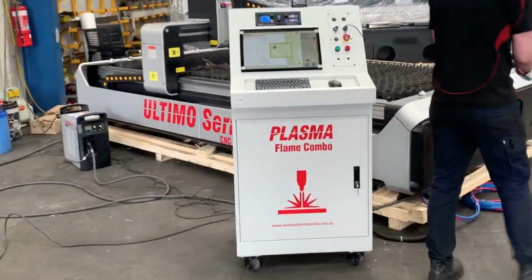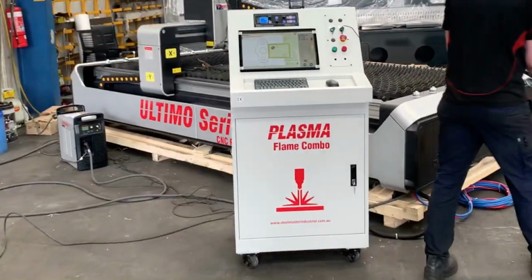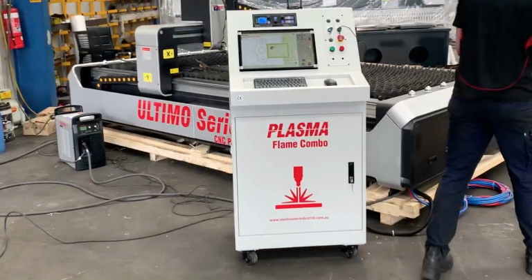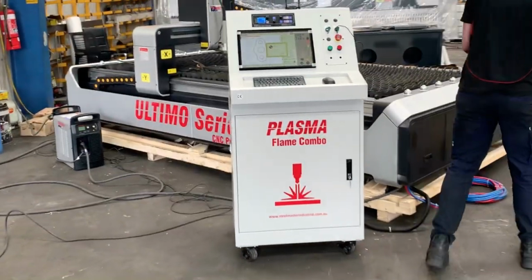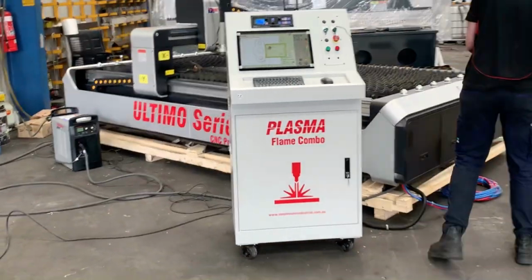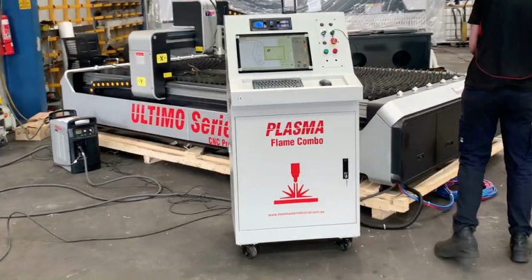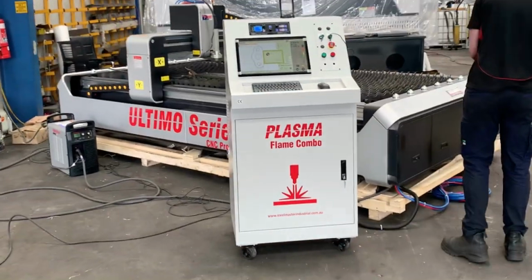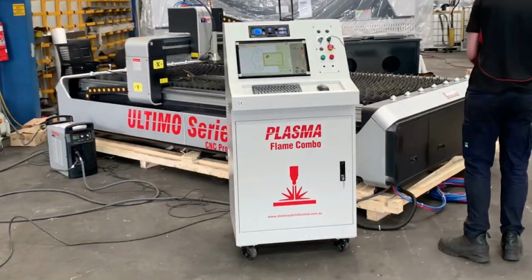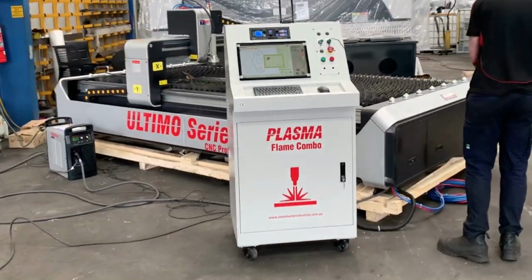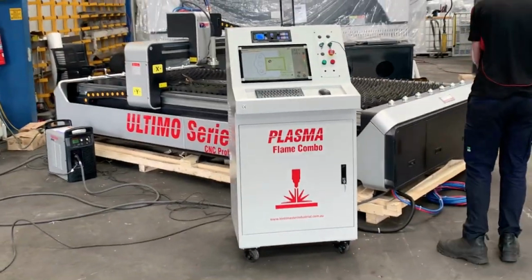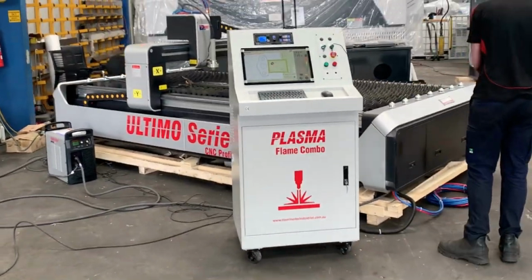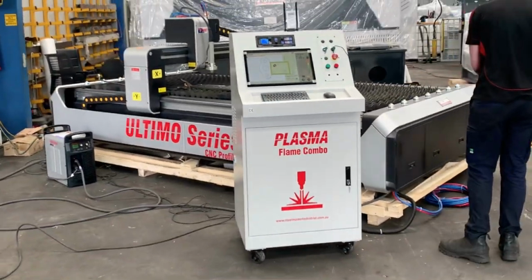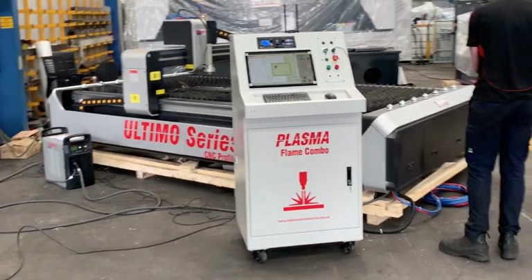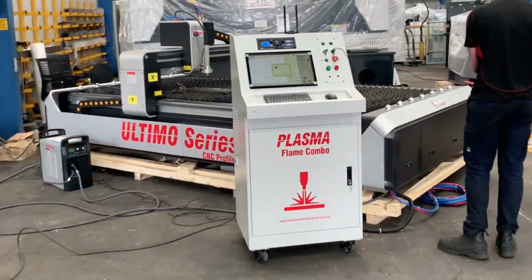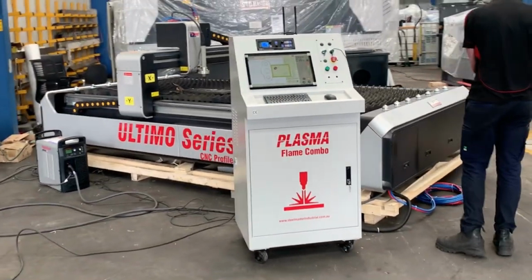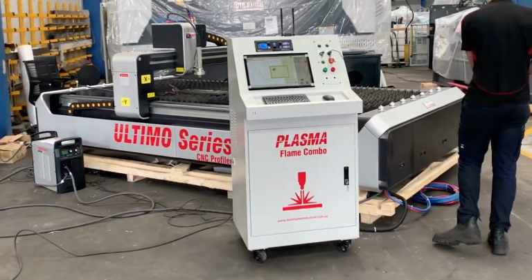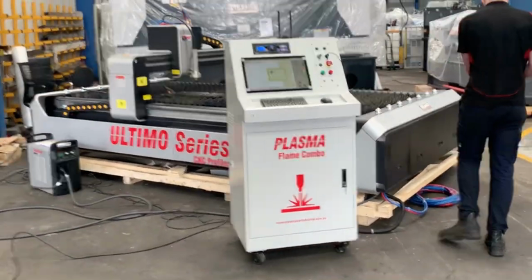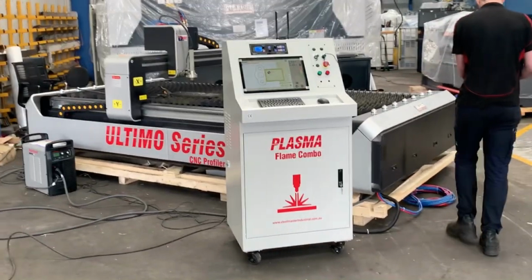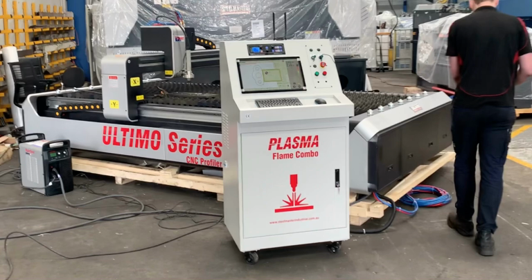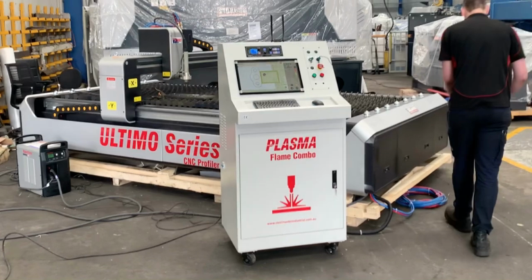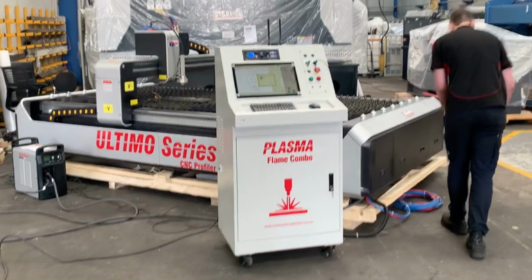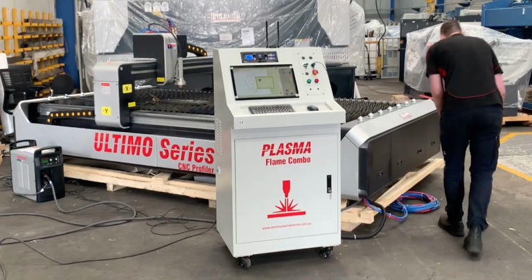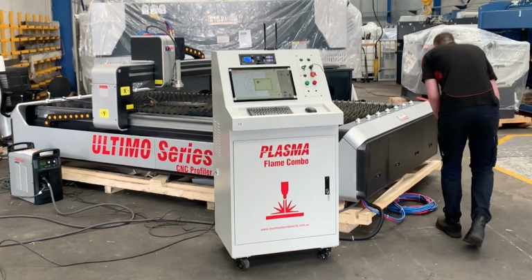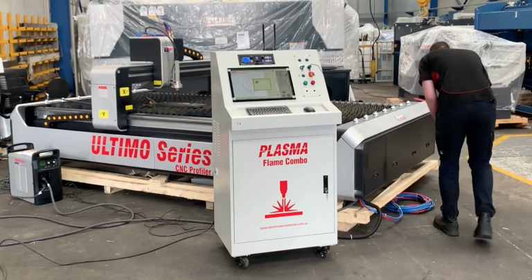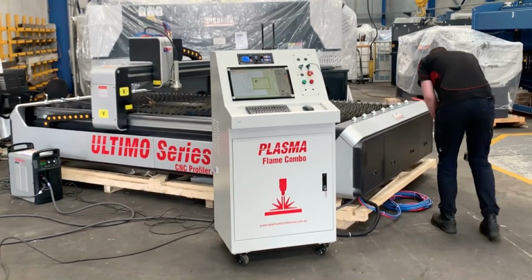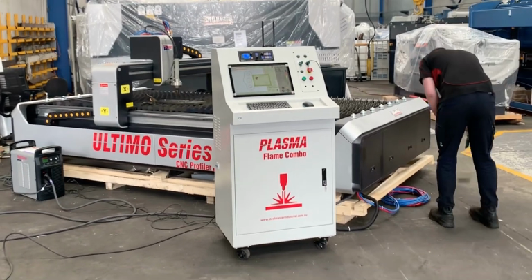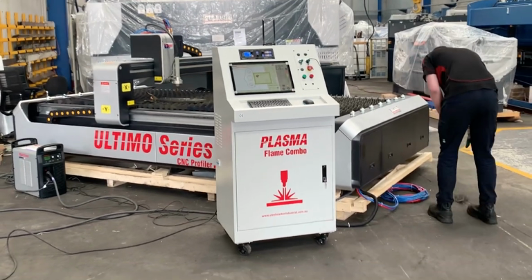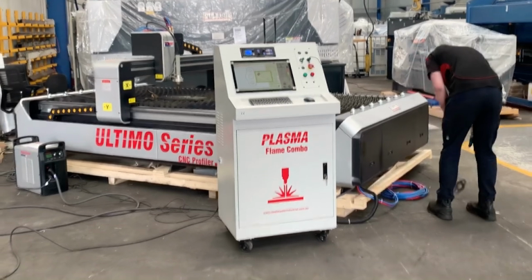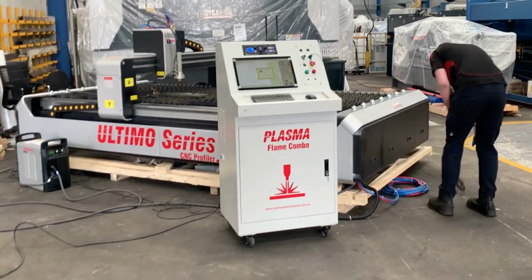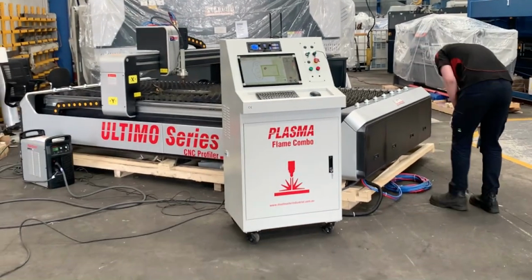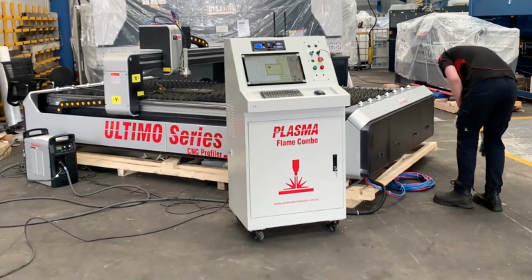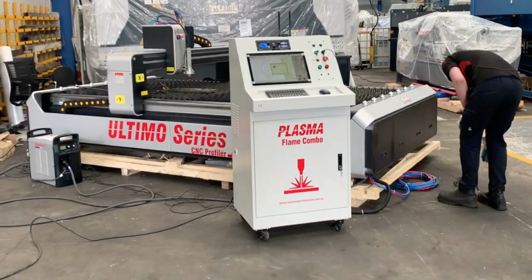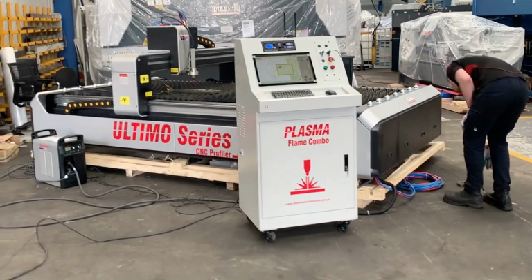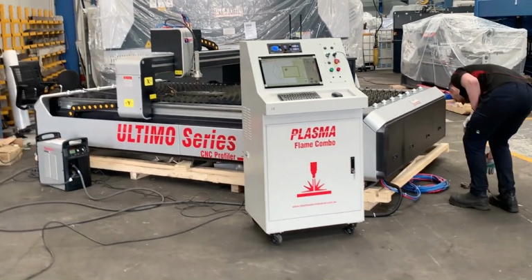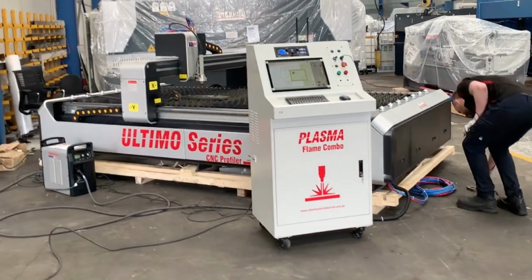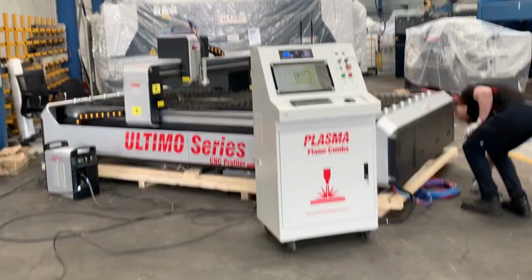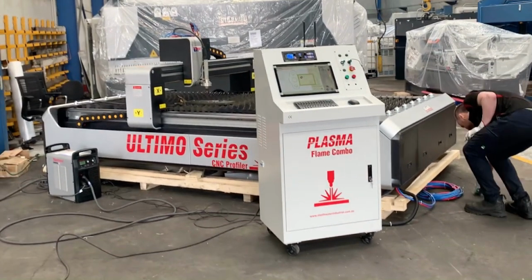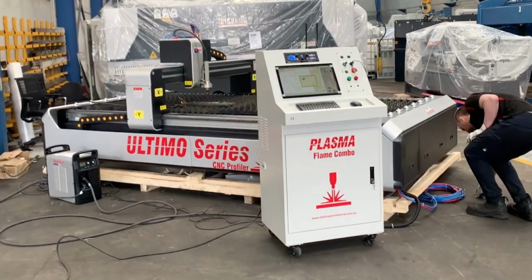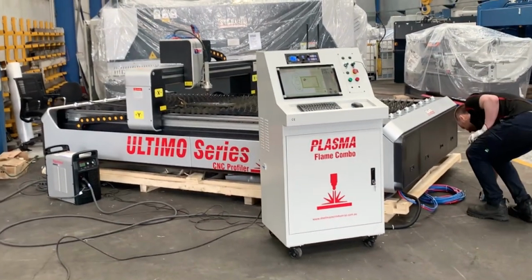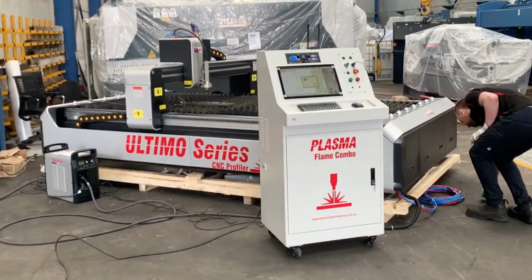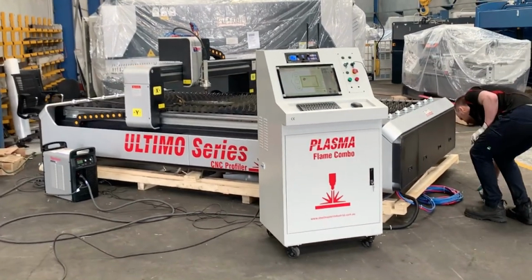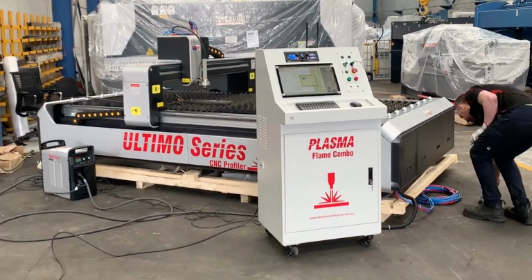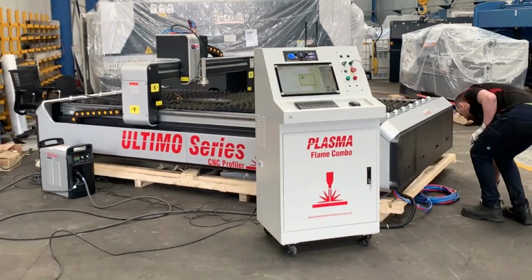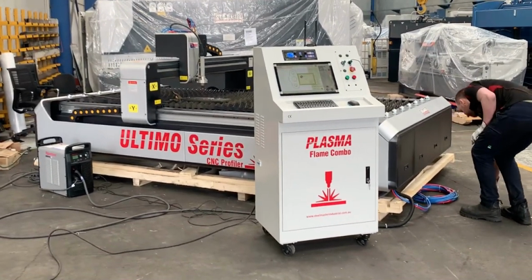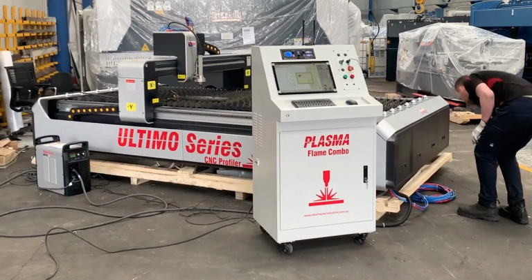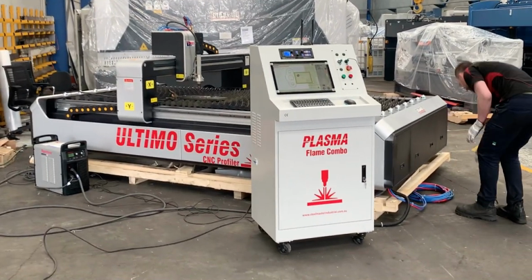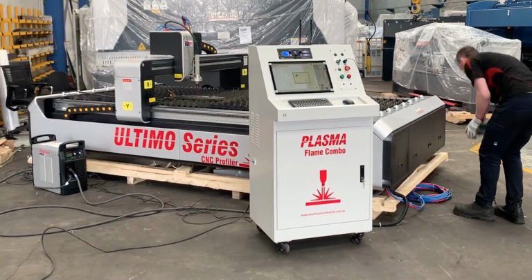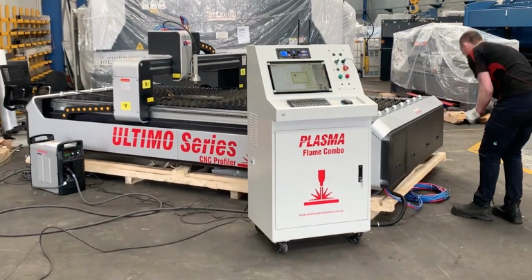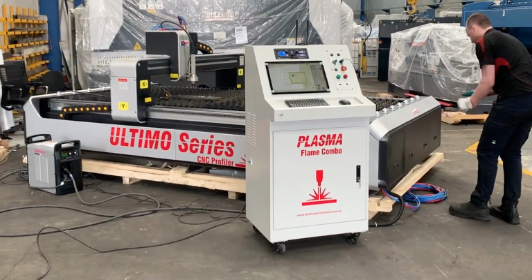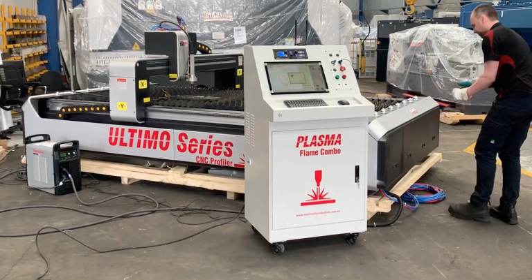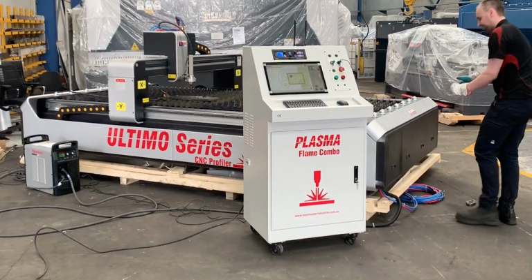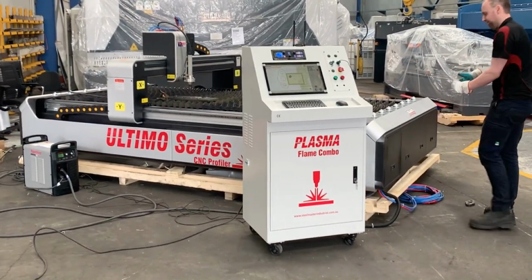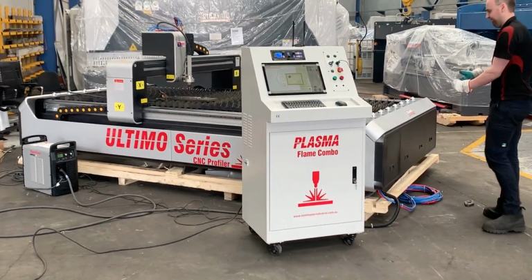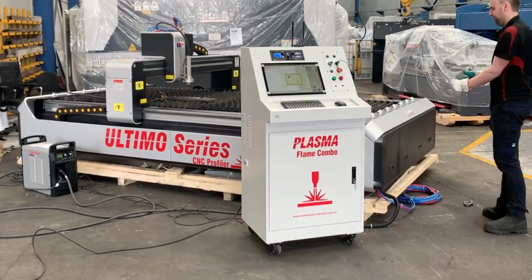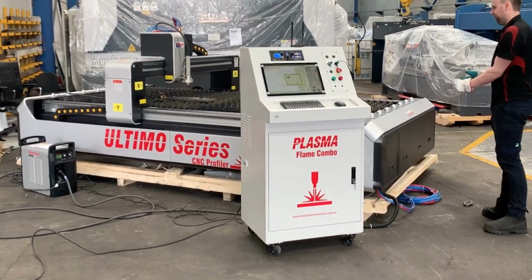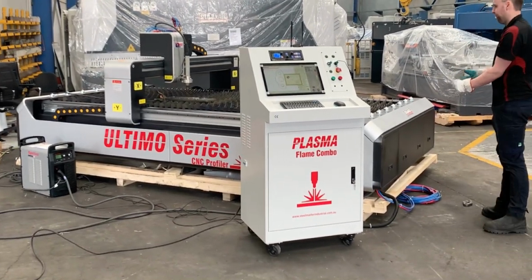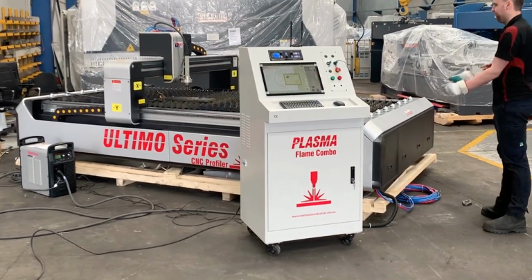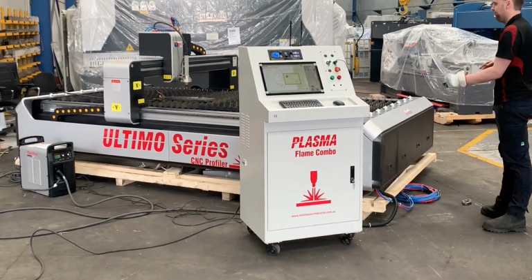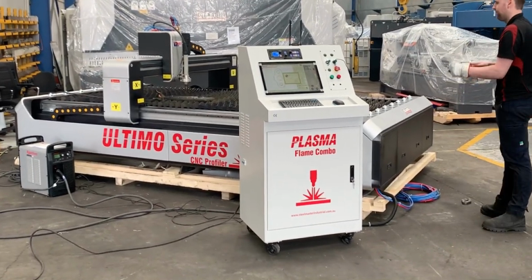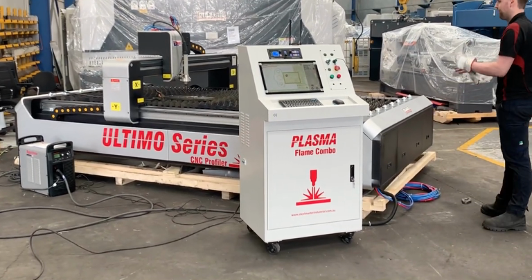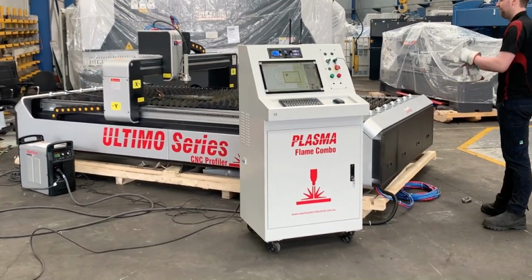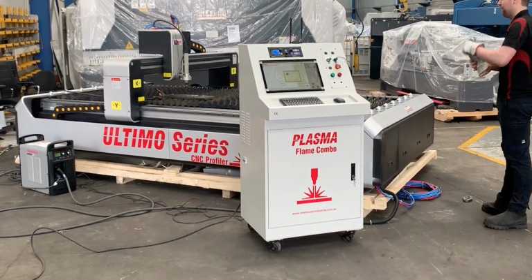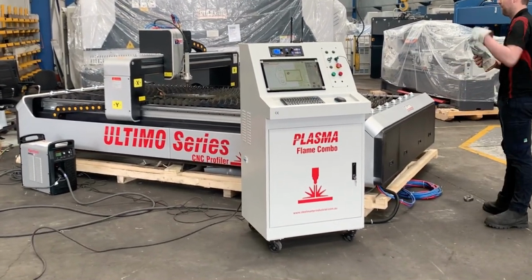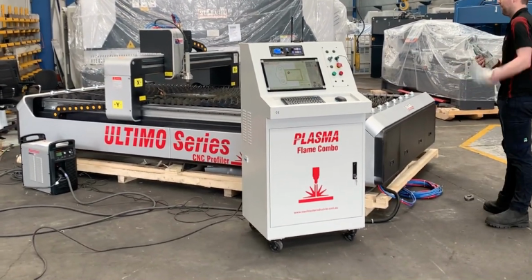Jump on to assetplant.com.au or call us on 1800 812 415. Thanks and have a great day.